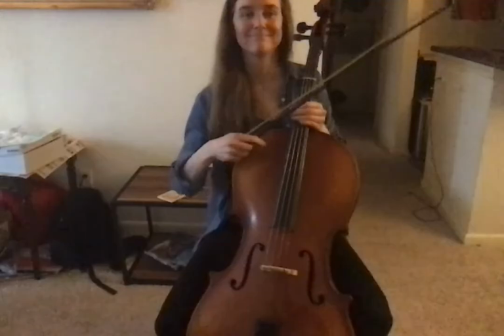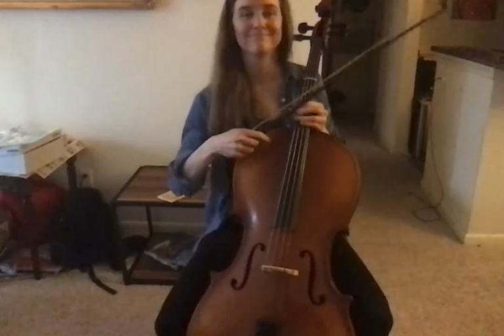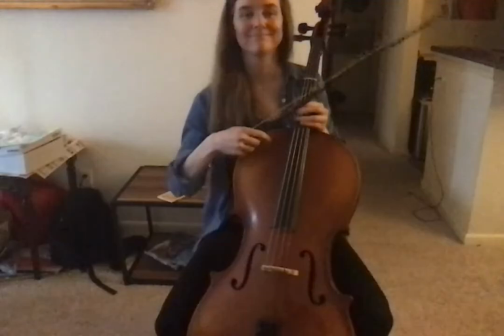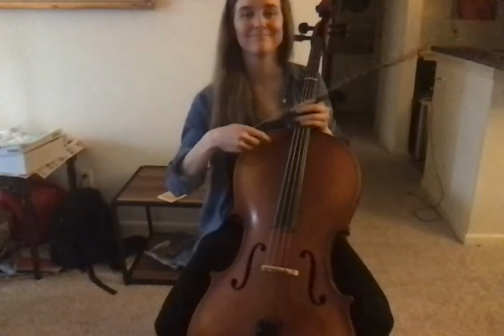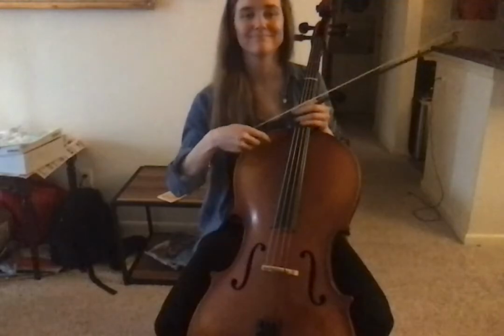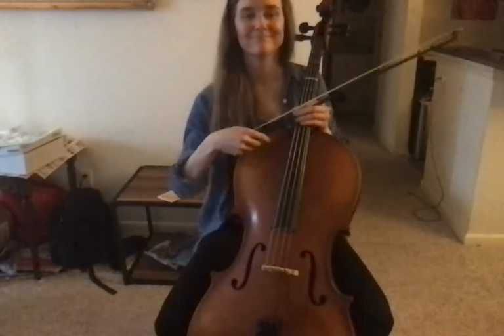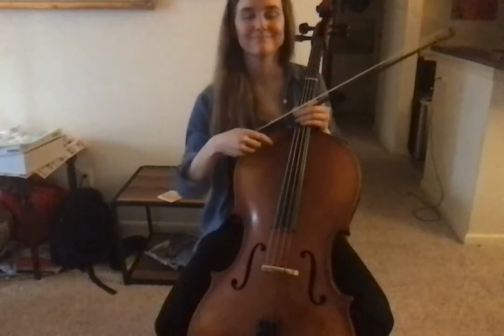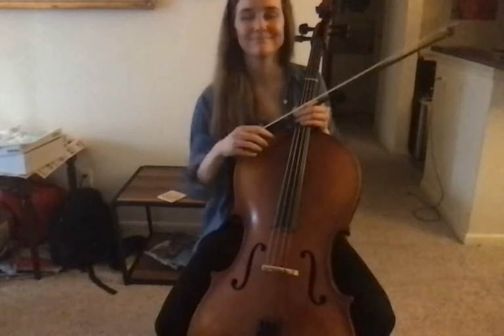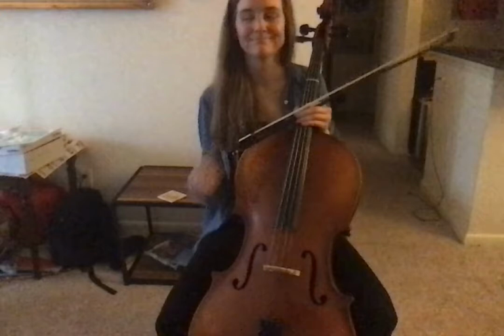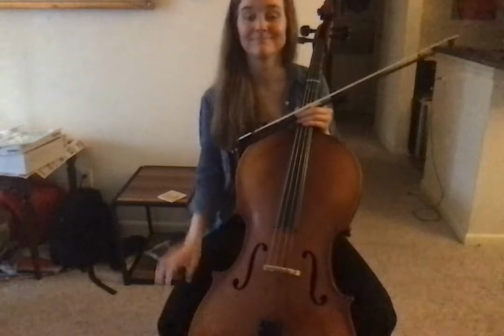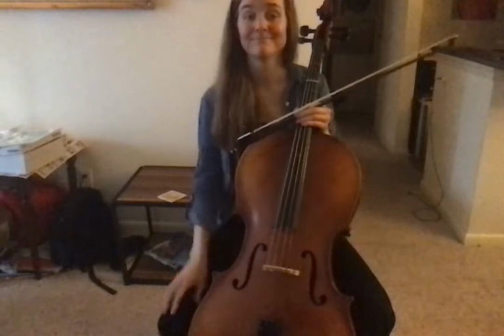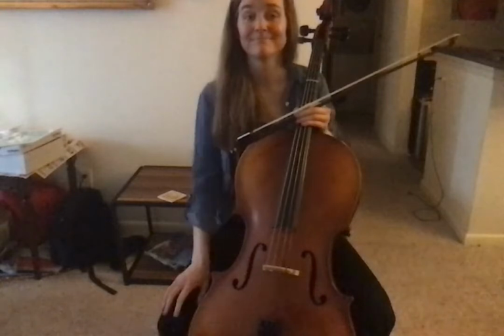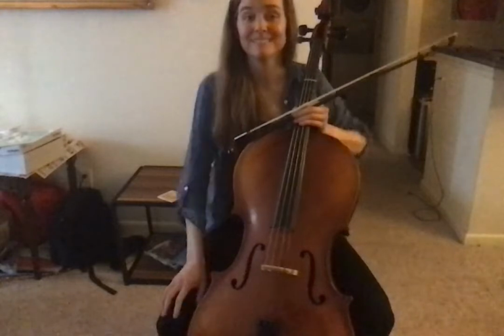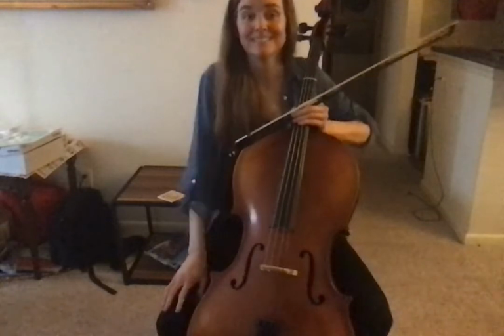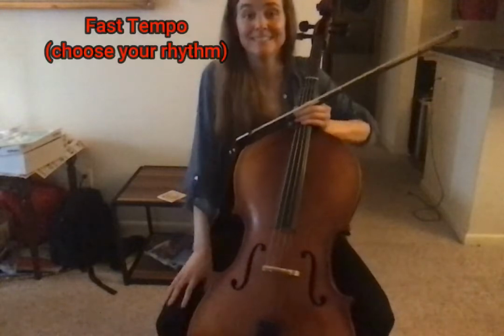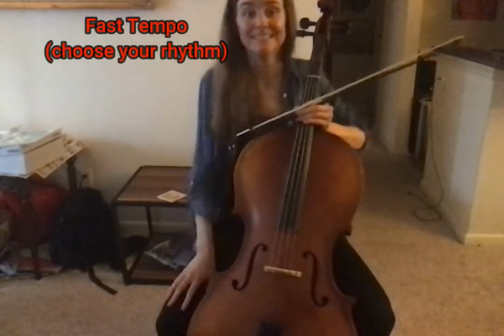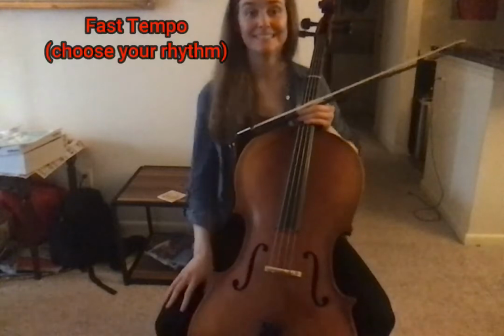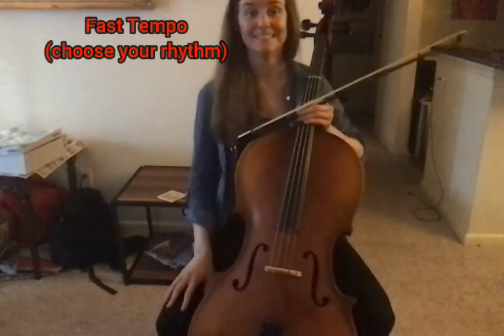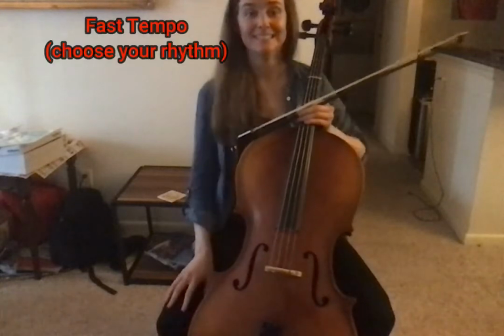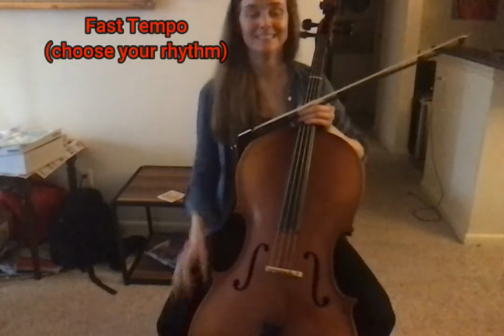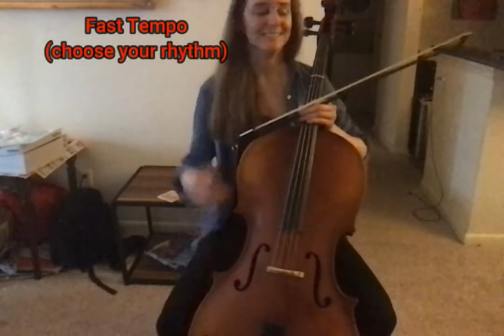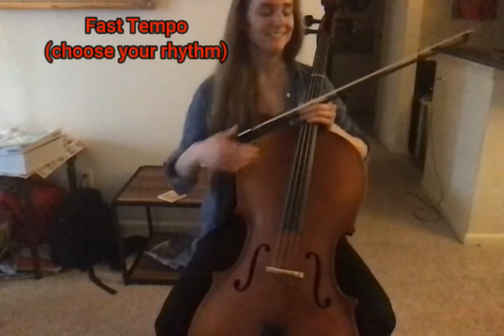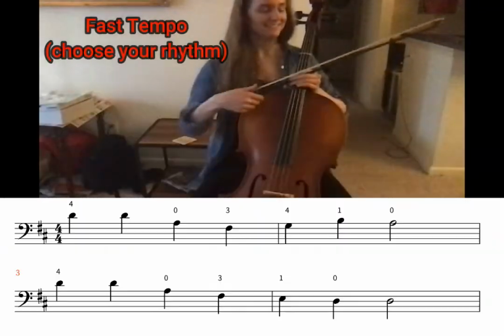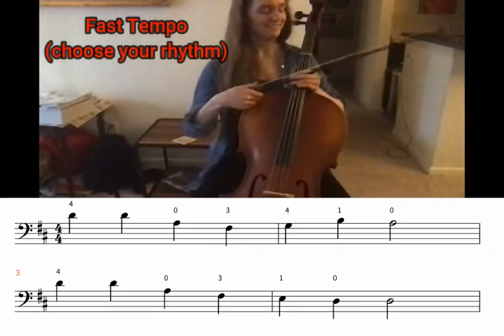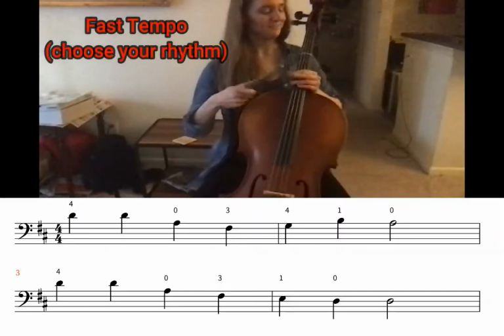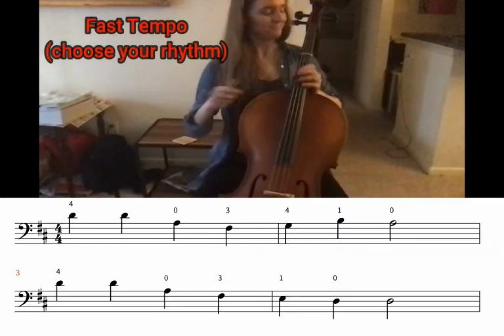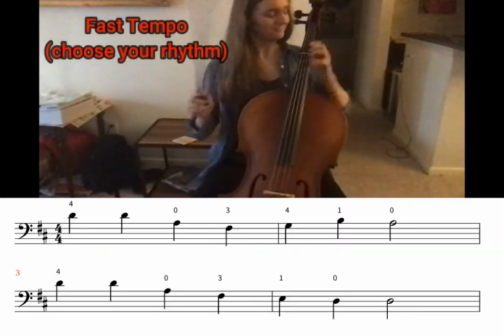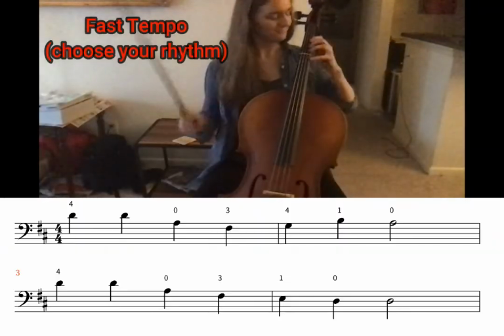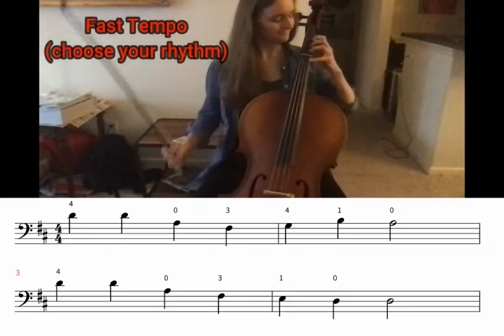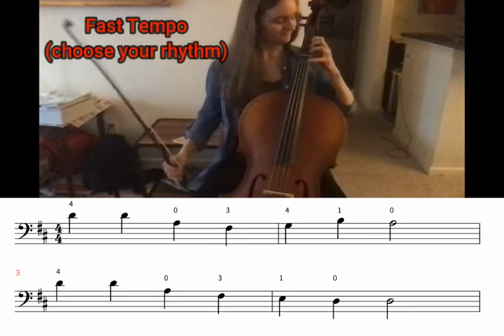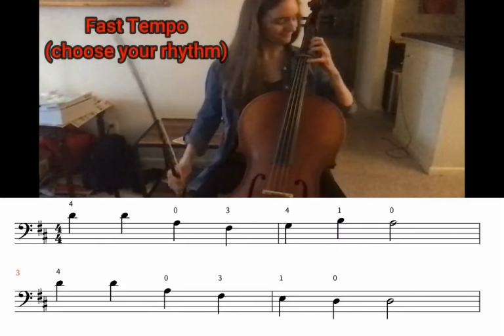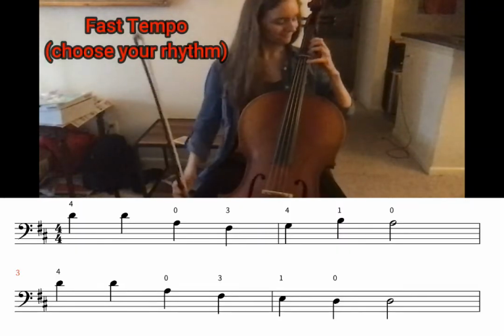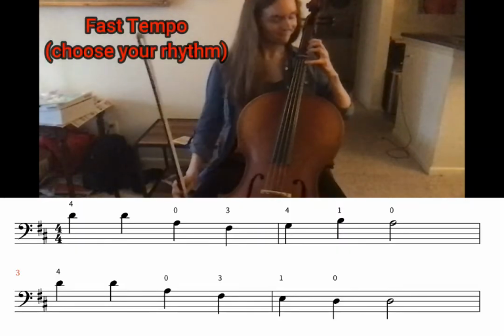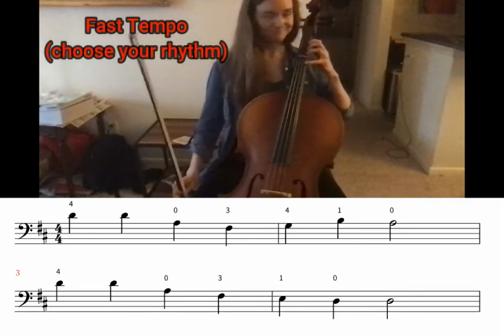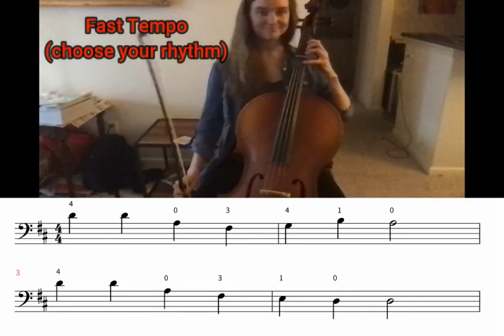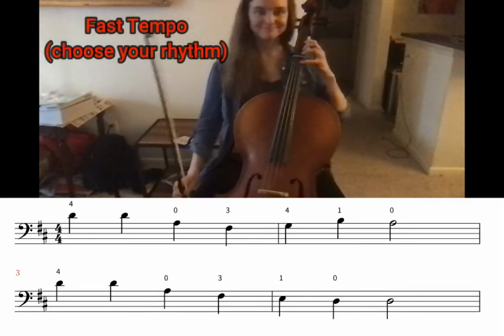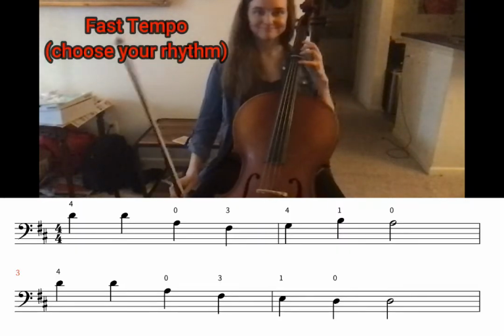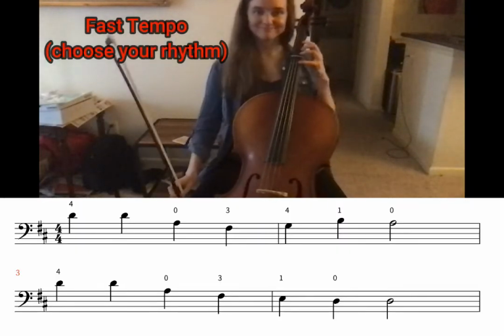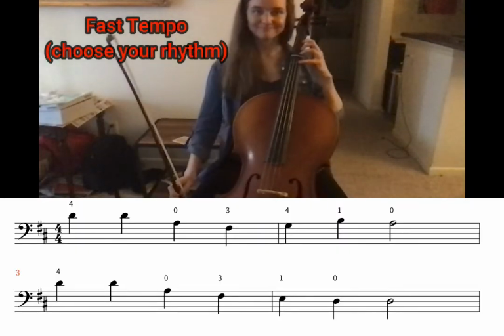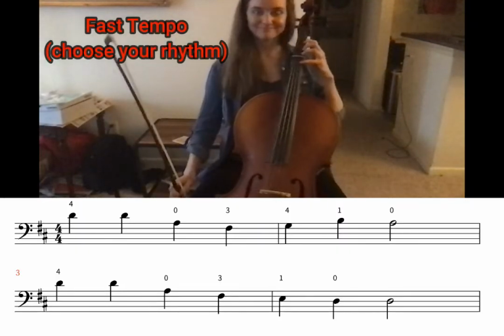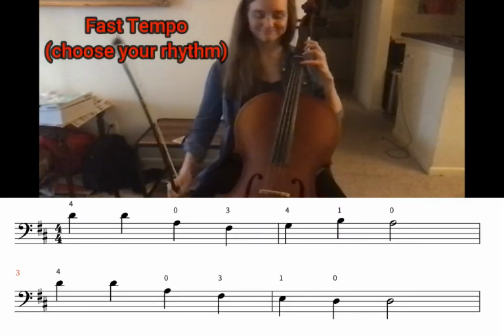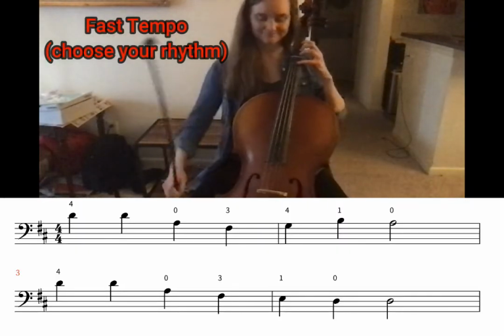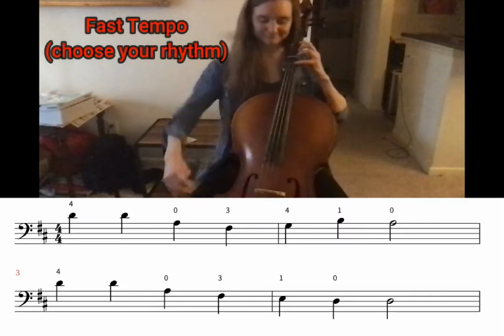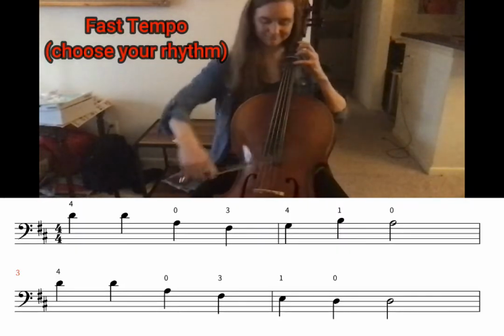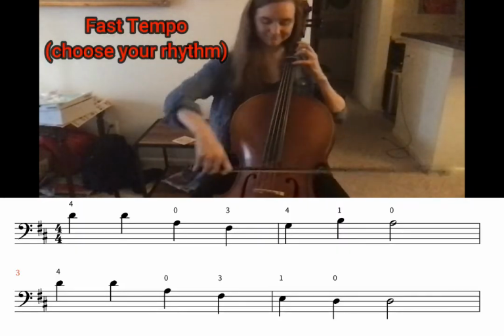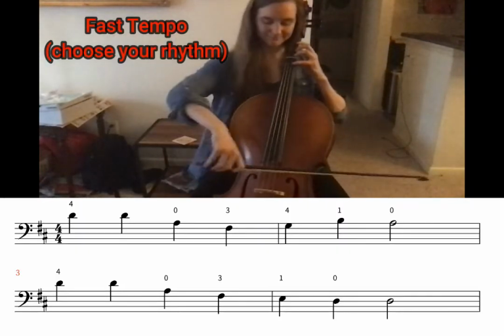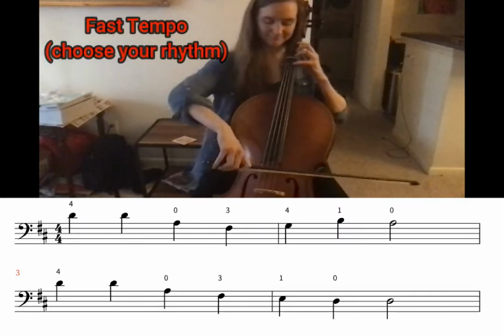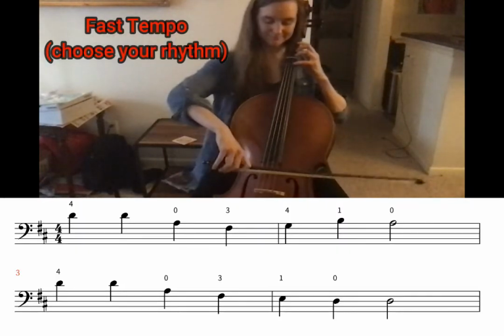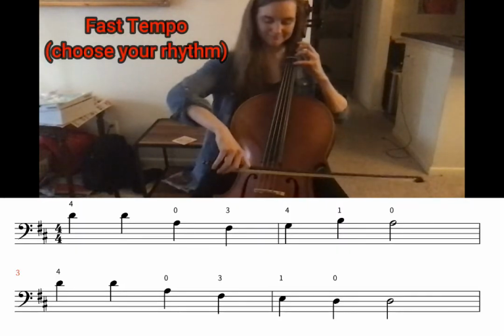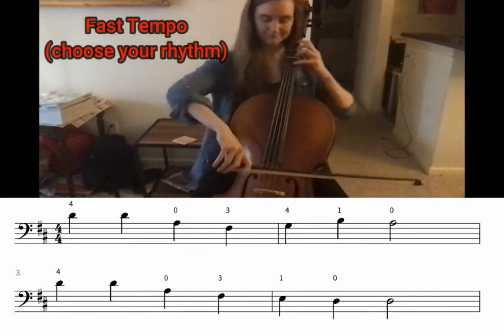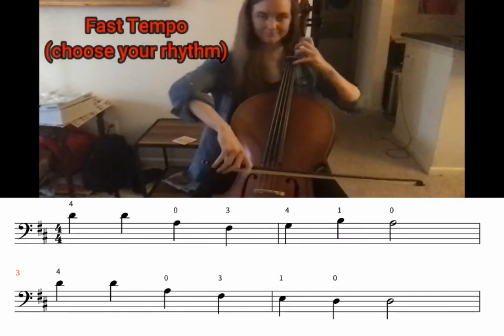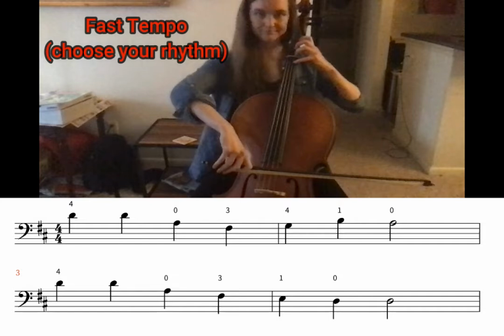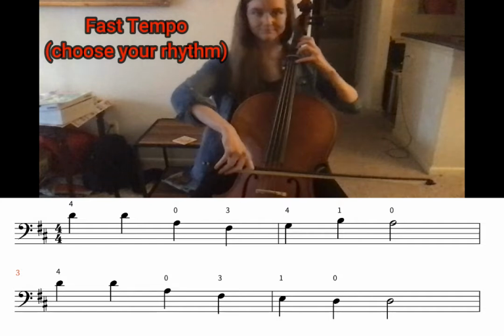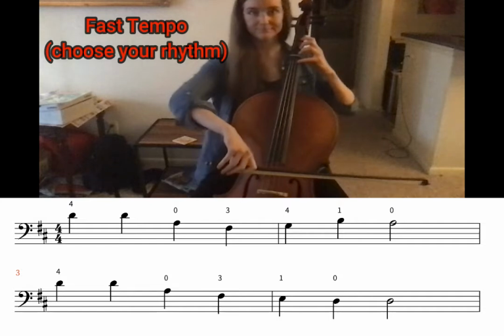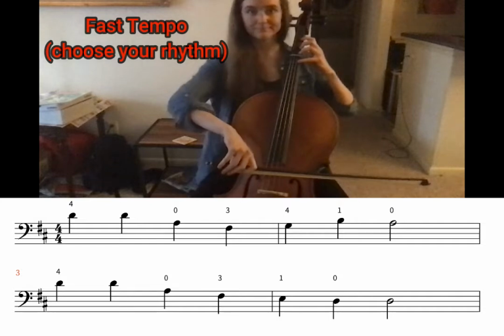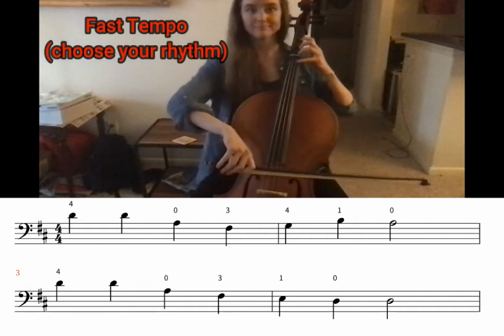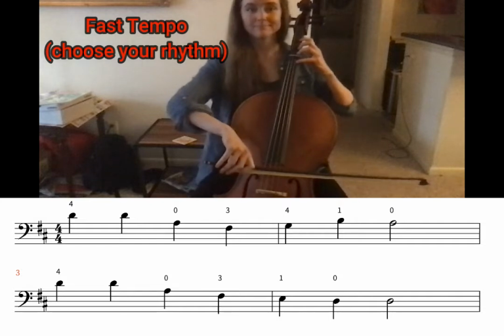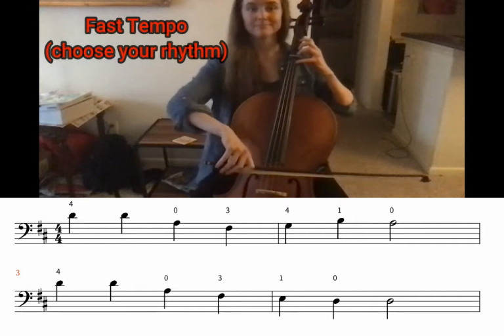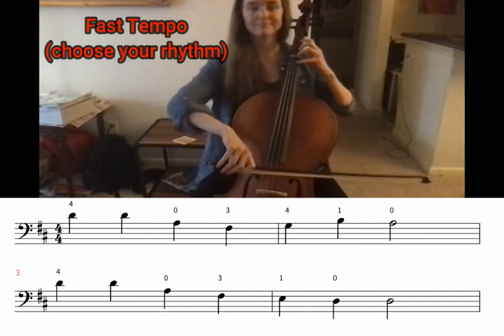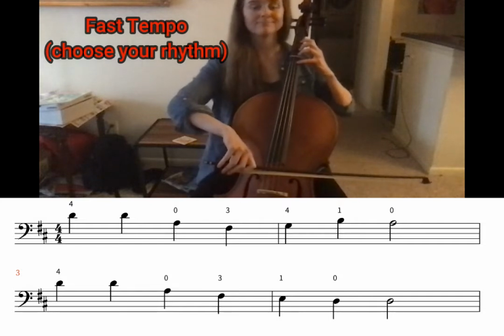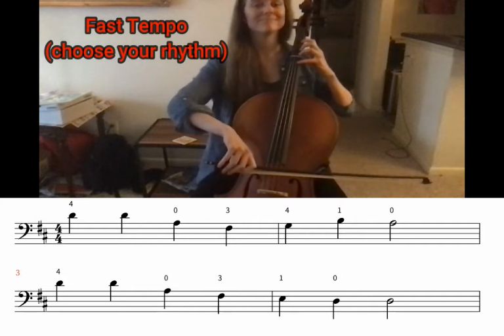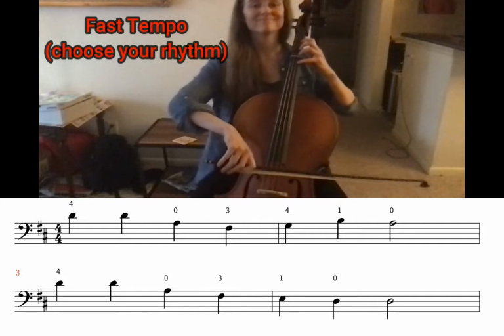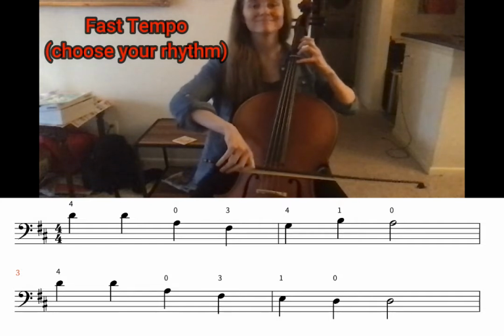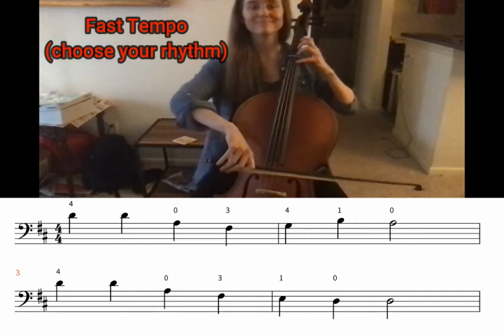Now if you're ready, we're gonna go faster! Play your favorite rhythm, either the quarter notes or the eighth notes. Check your posture, check your posture, let's go!